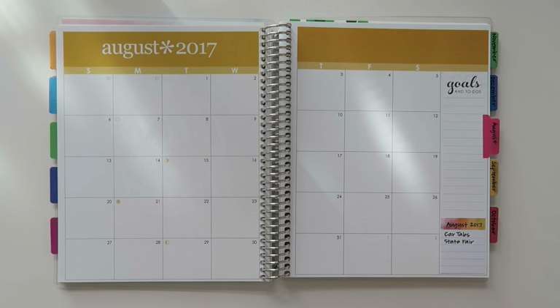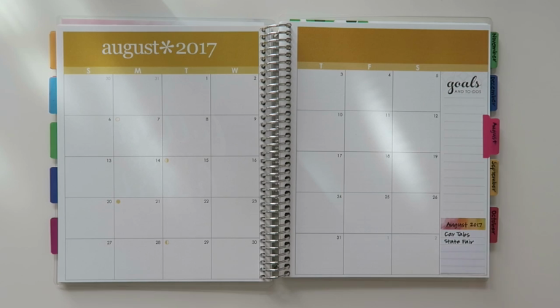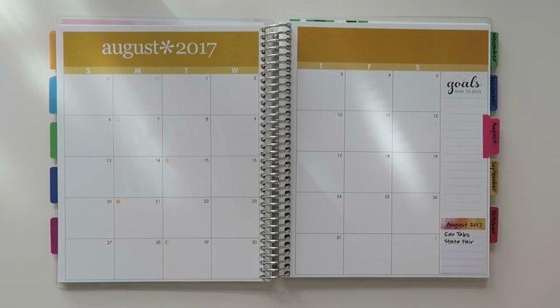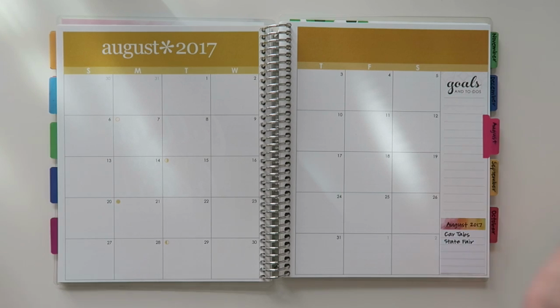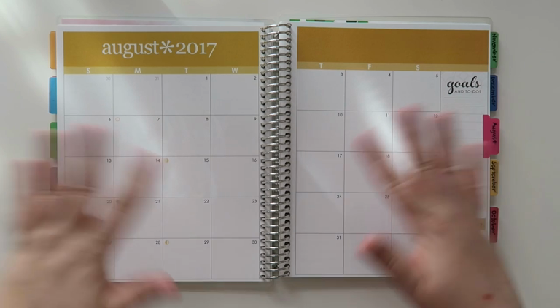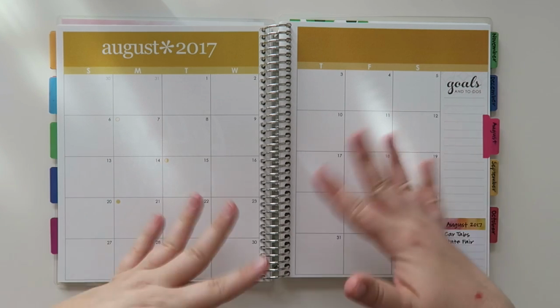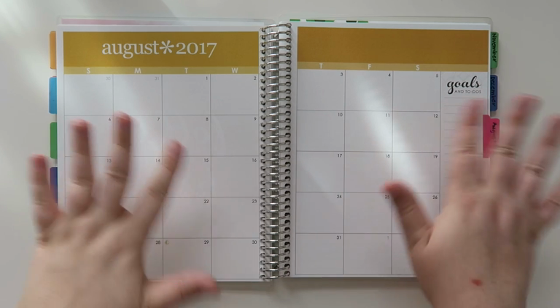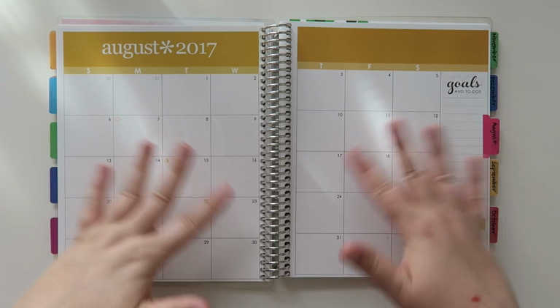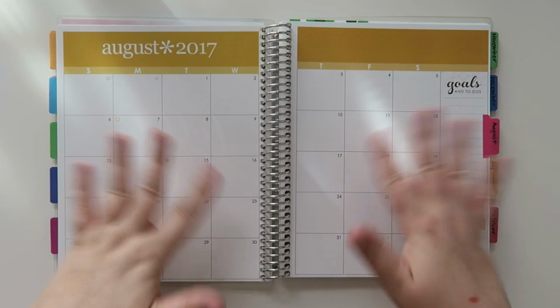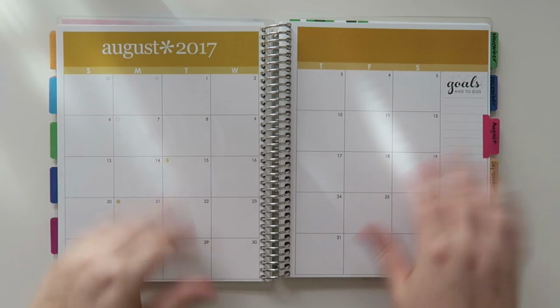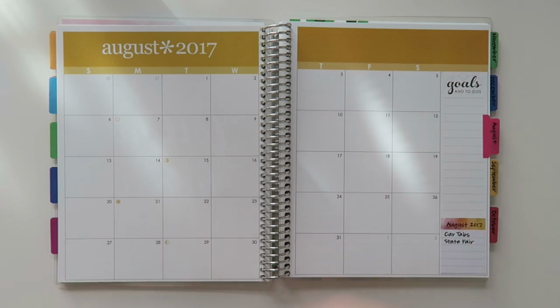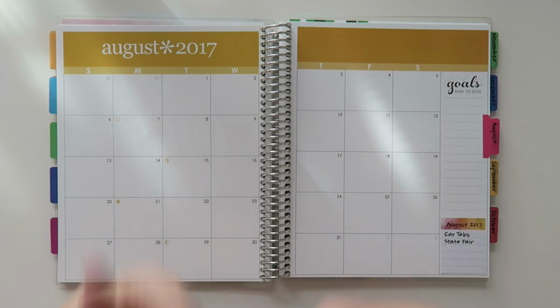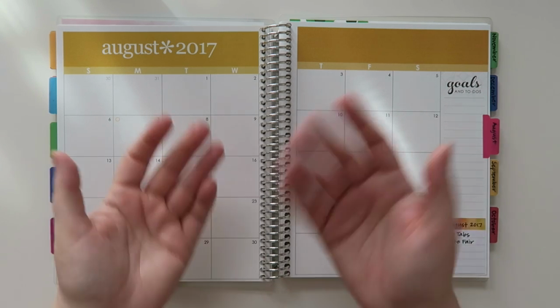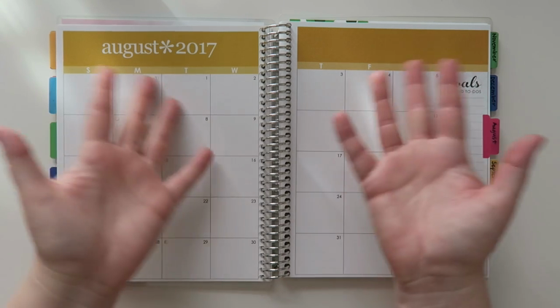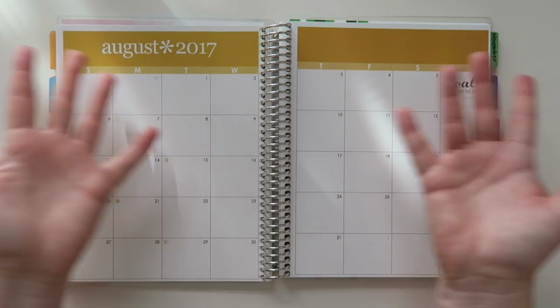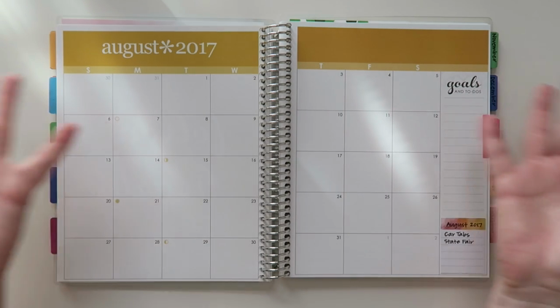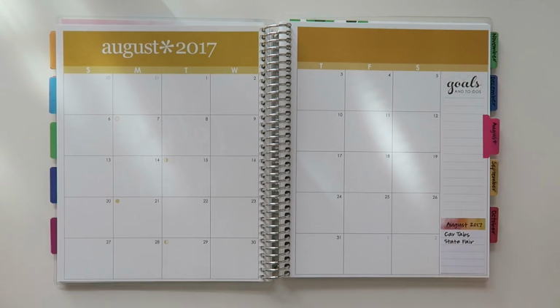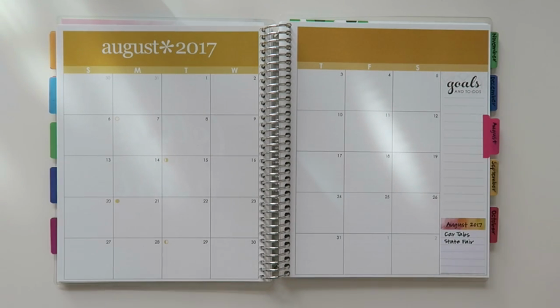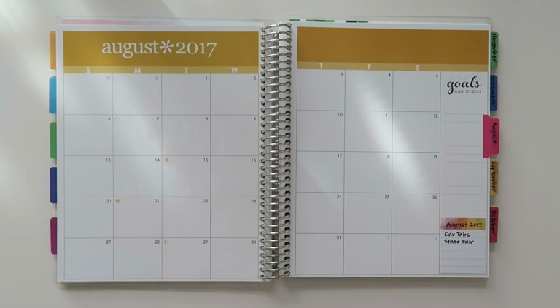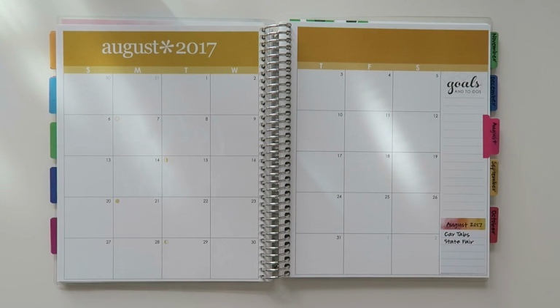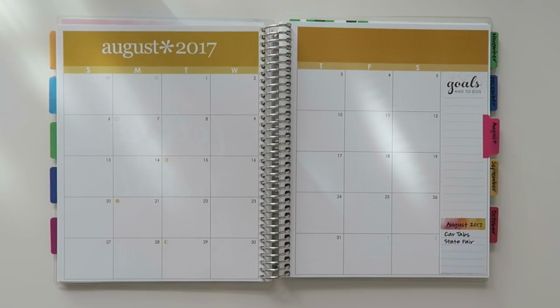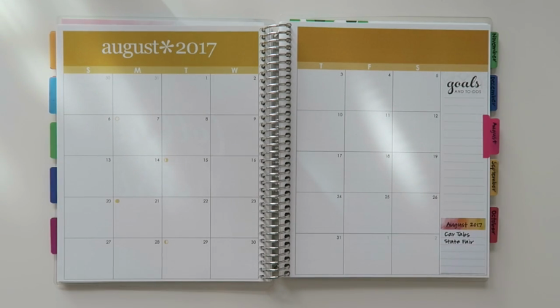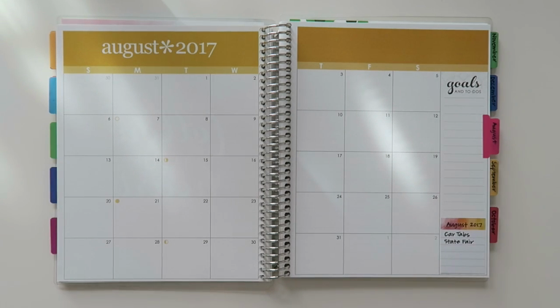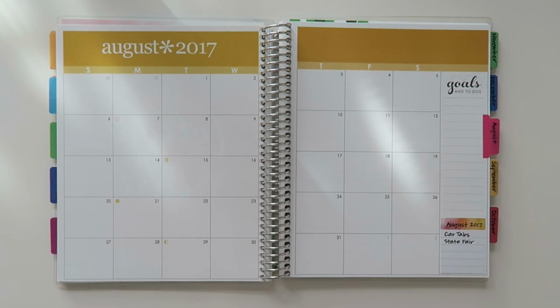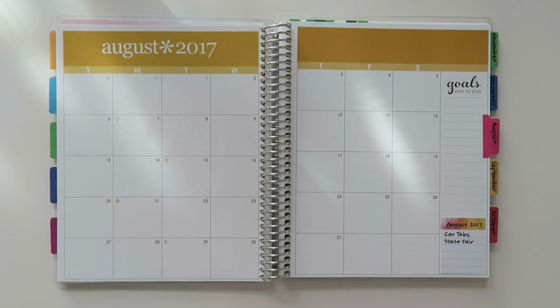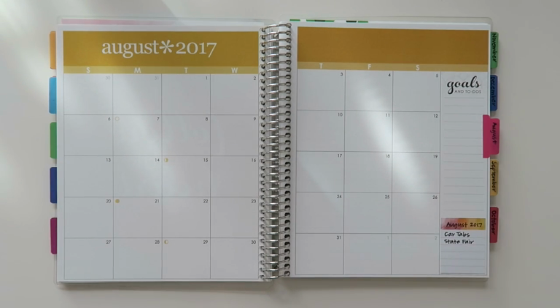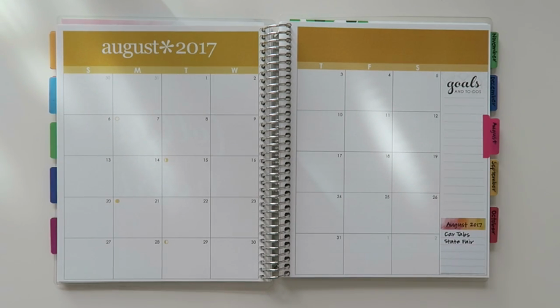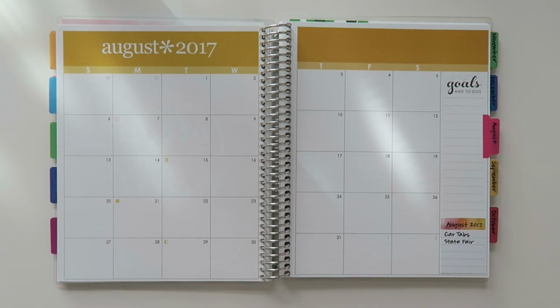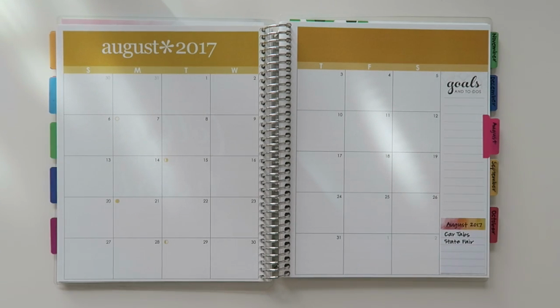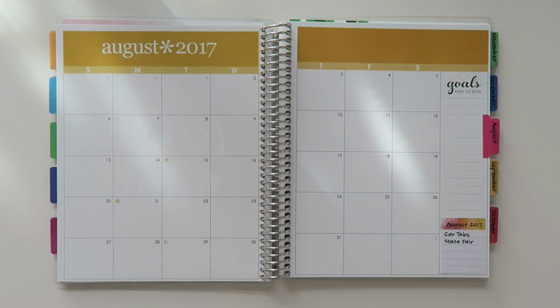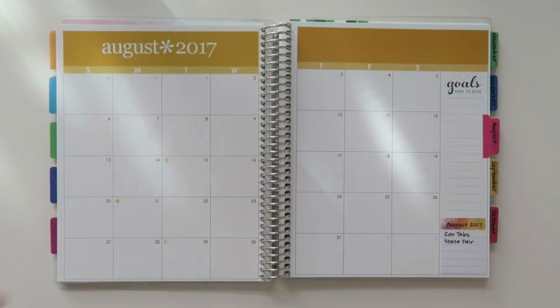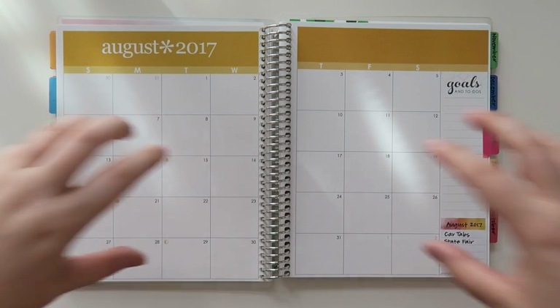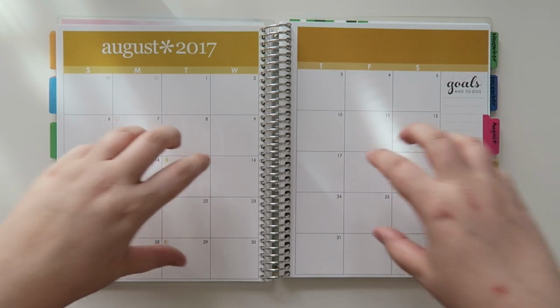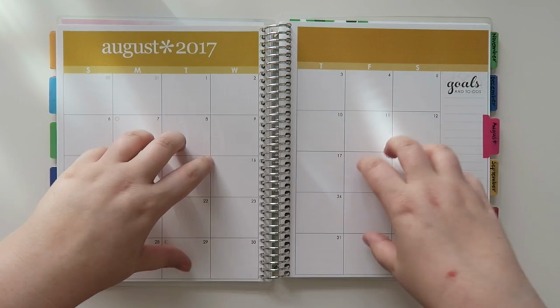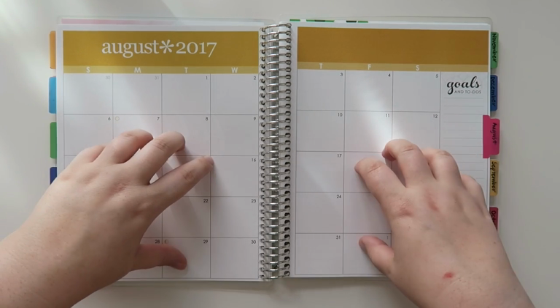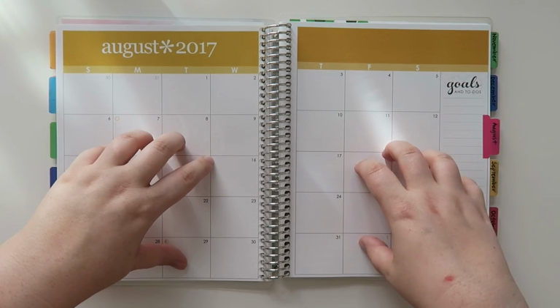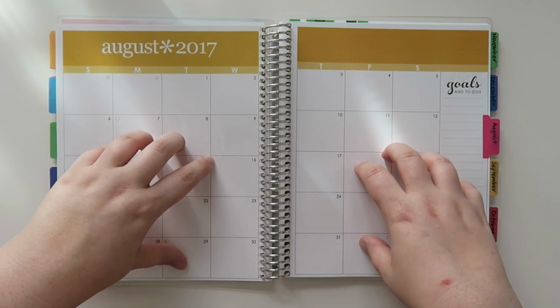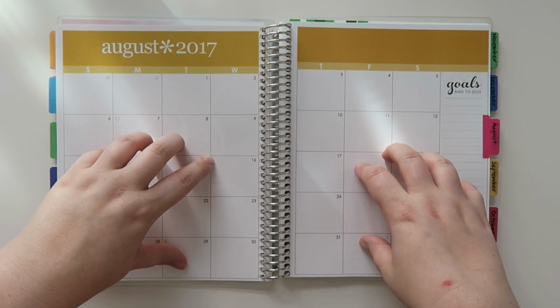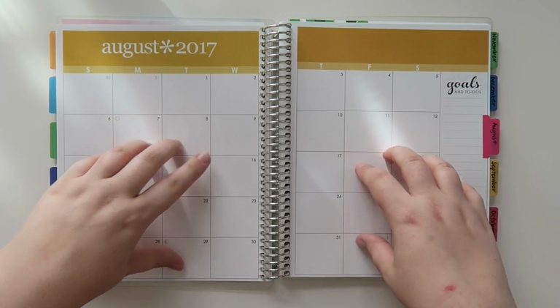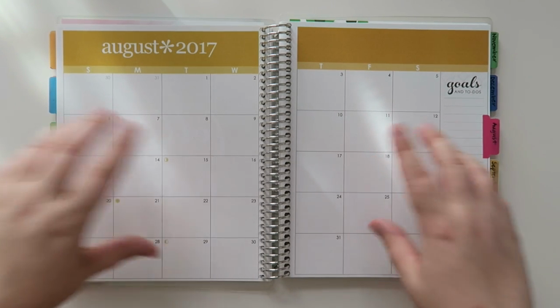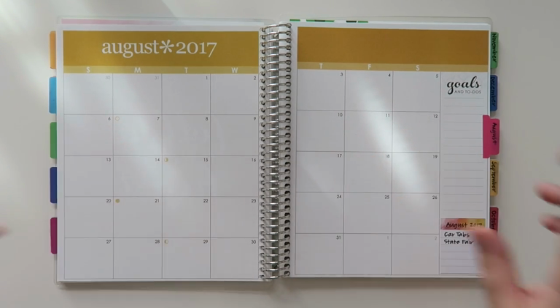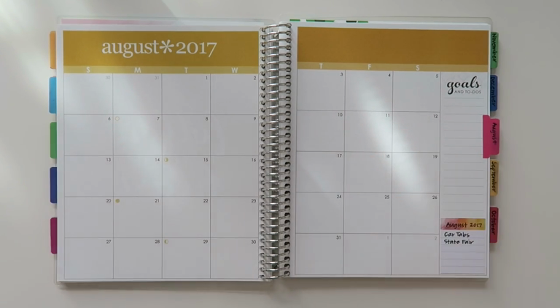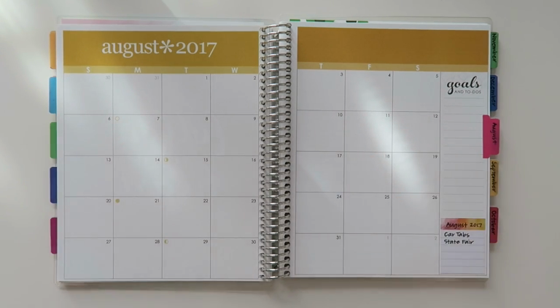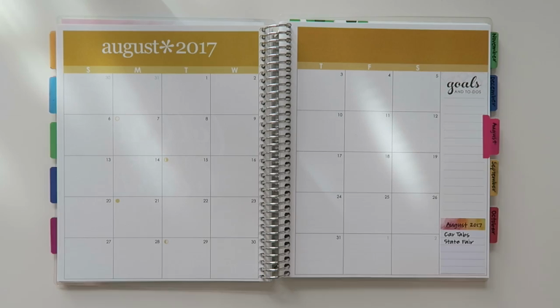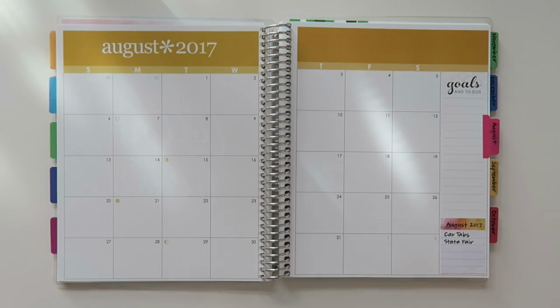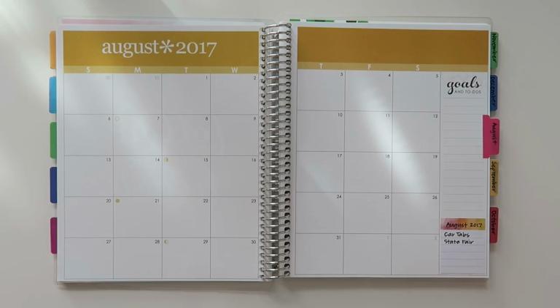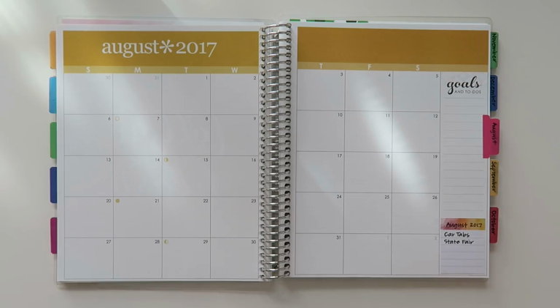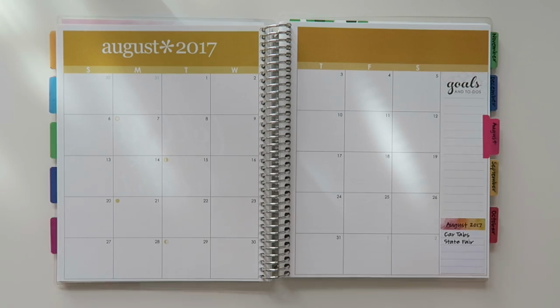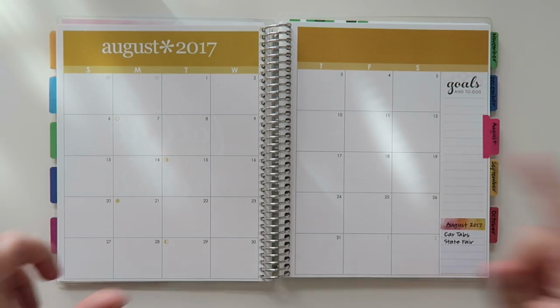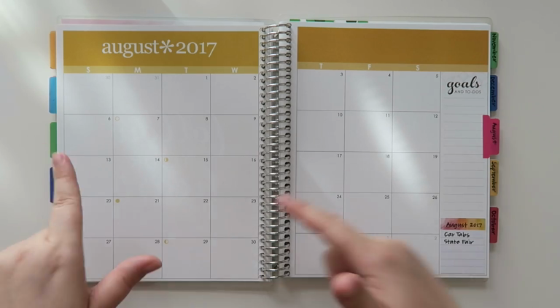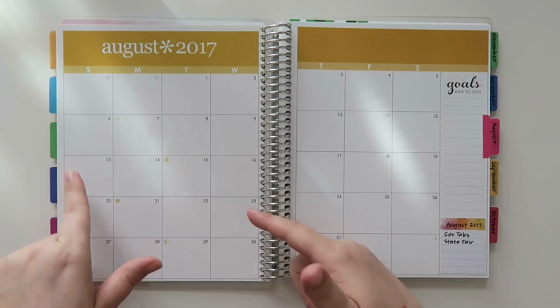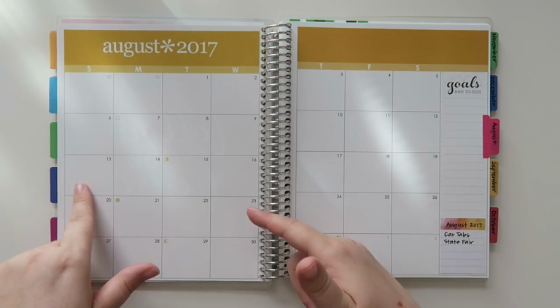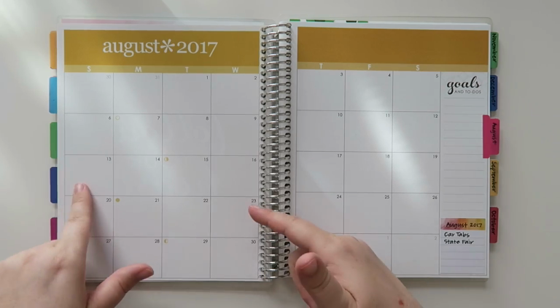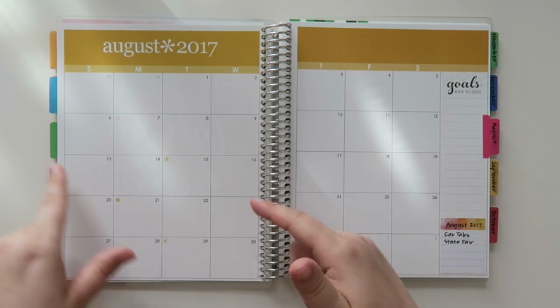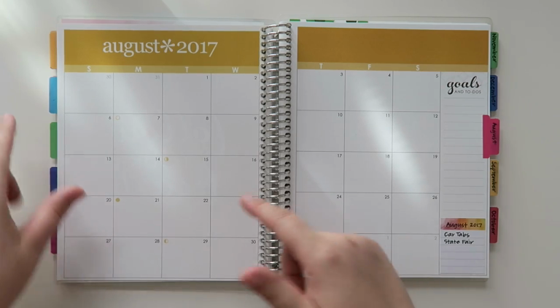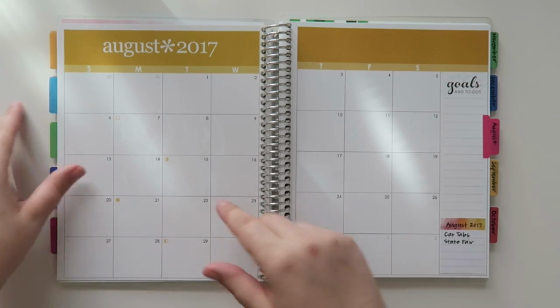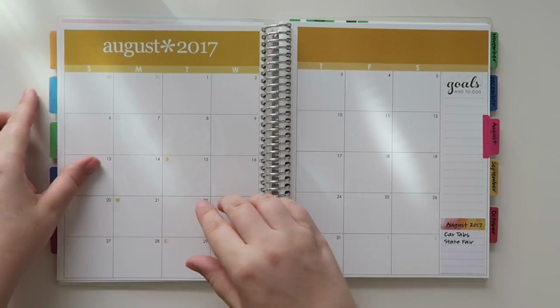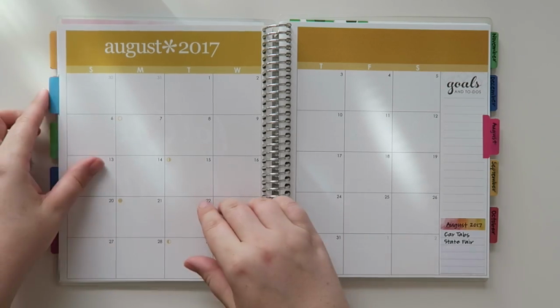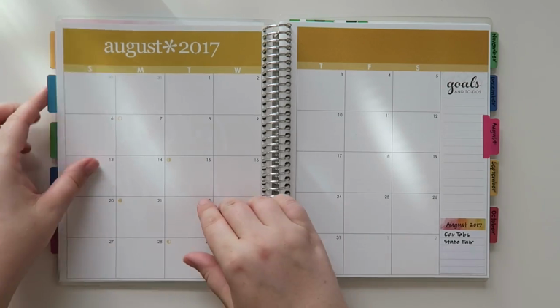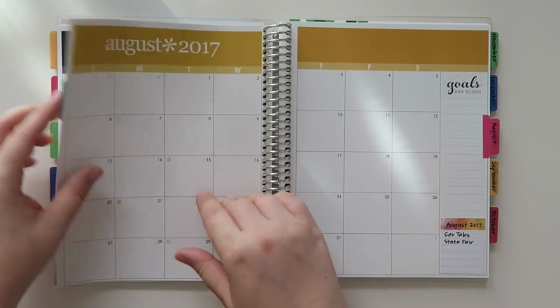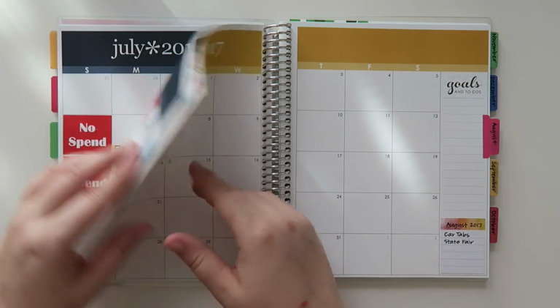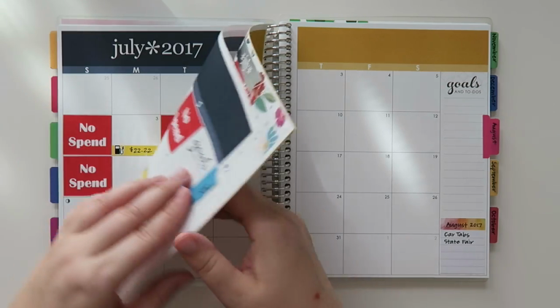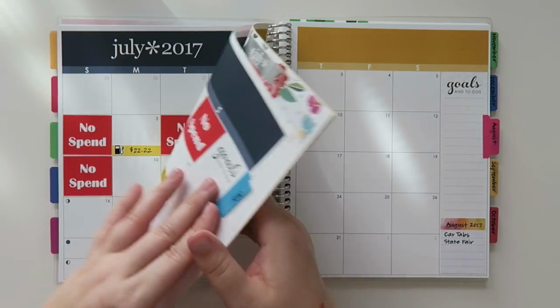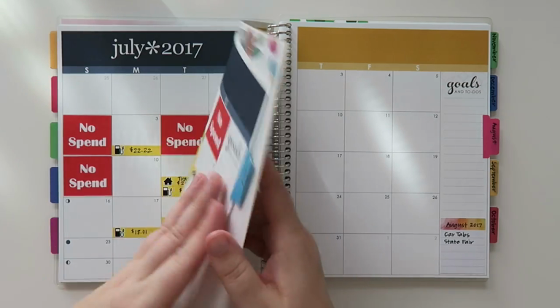Well hello hello and welcome back to my channel. Today we're going to do an August budget. As always, let's take a look back at last month.